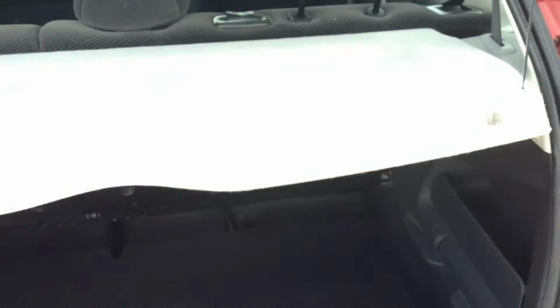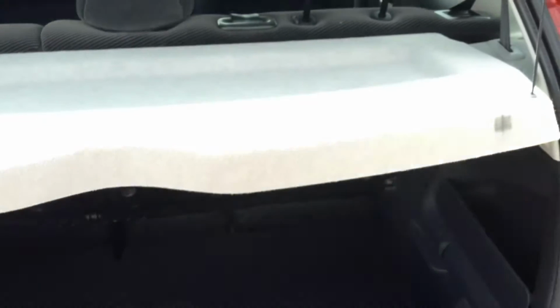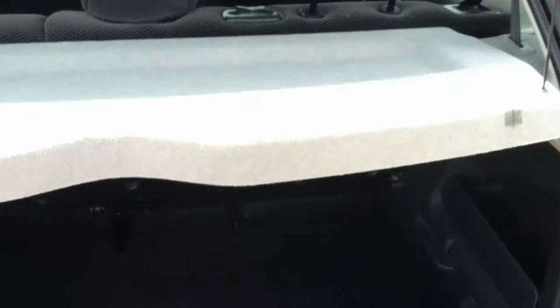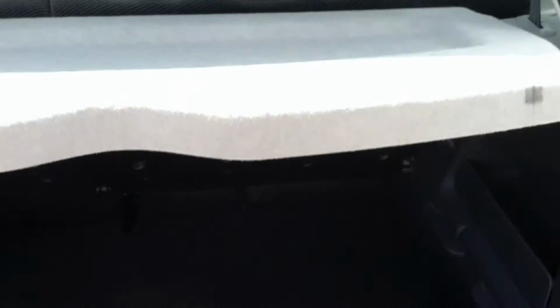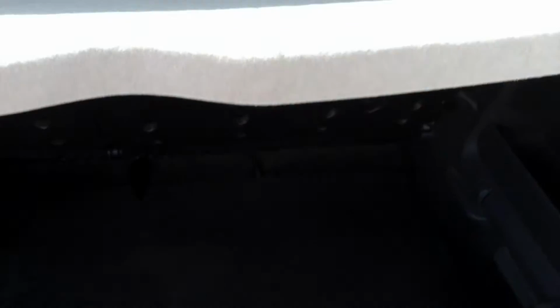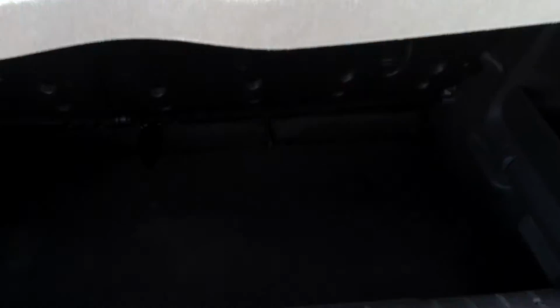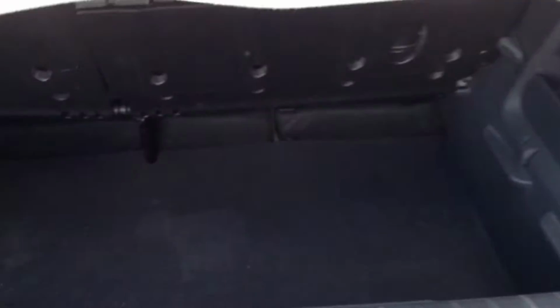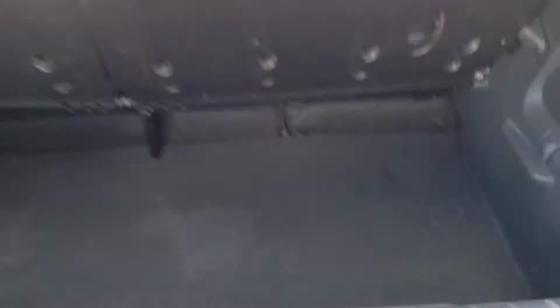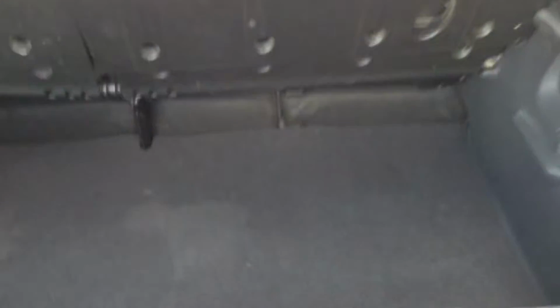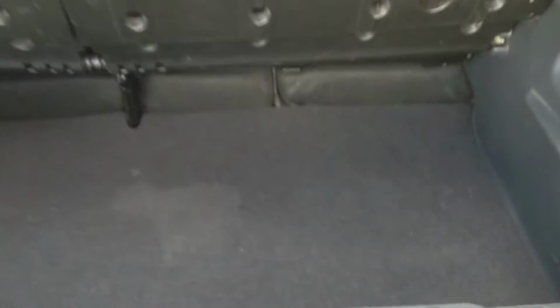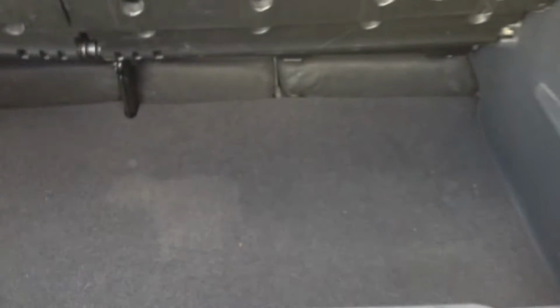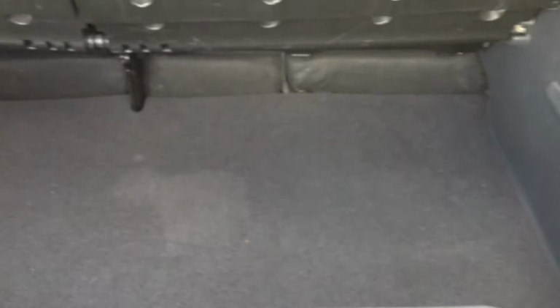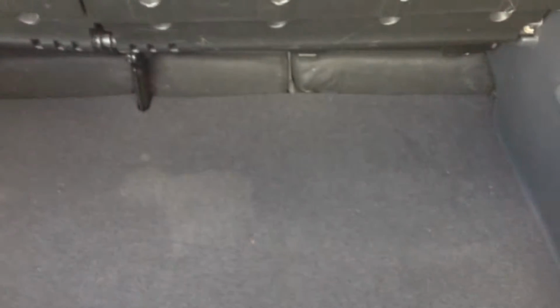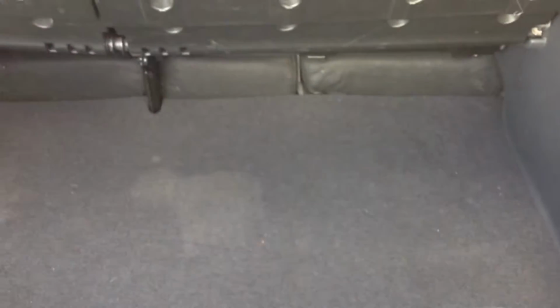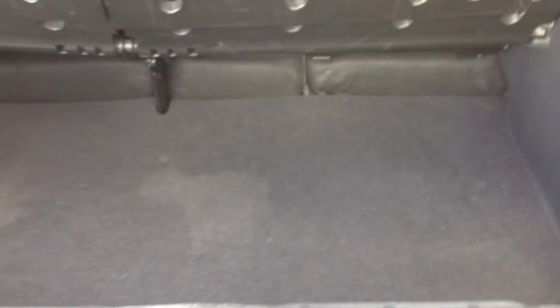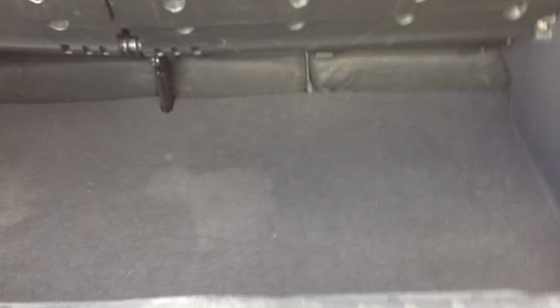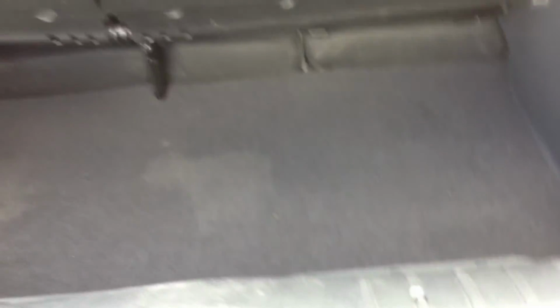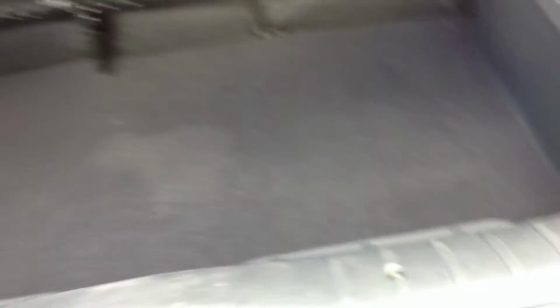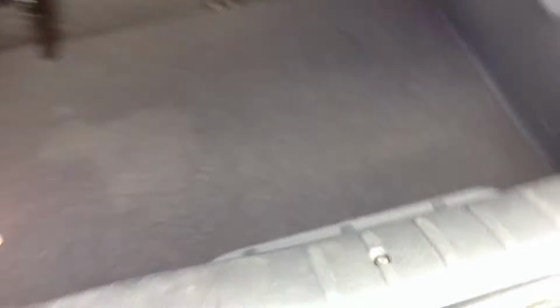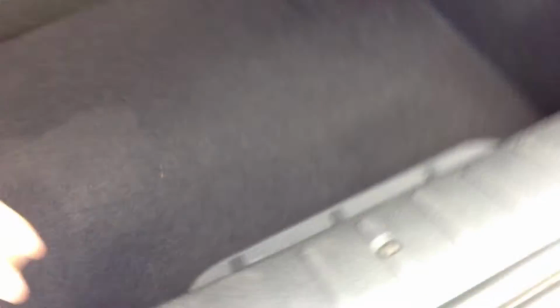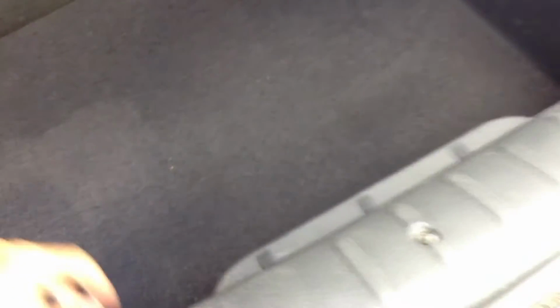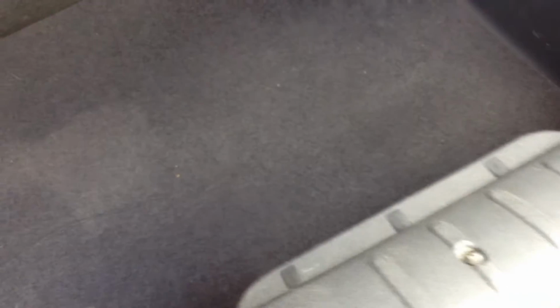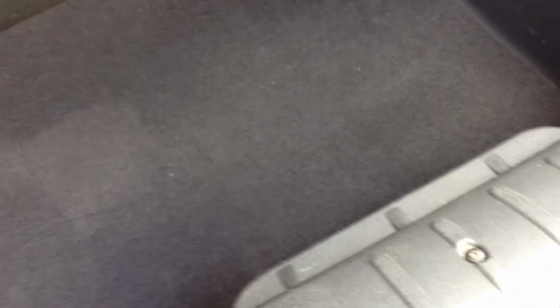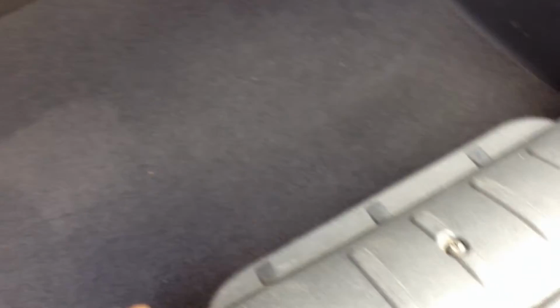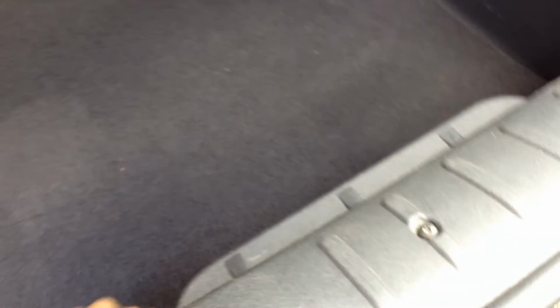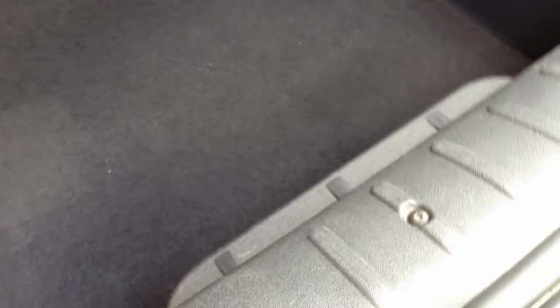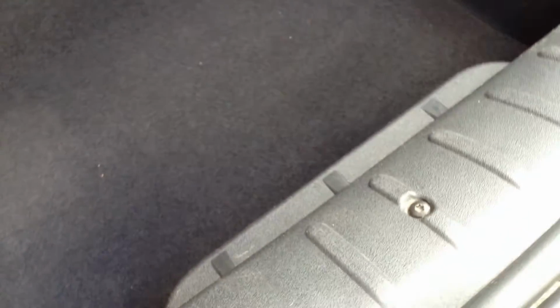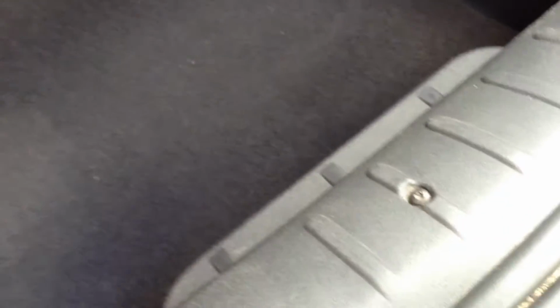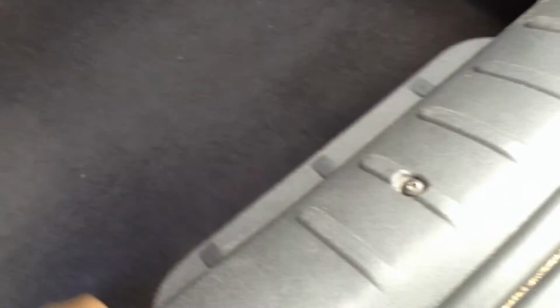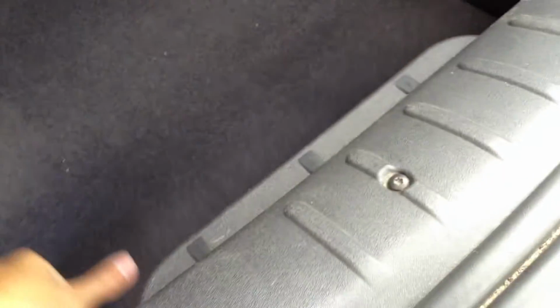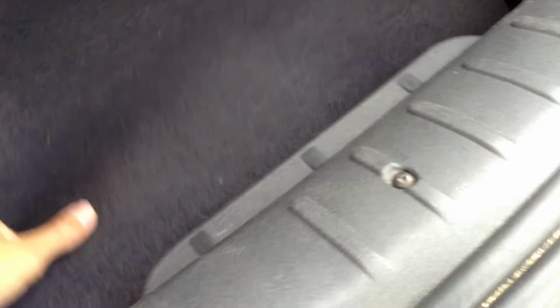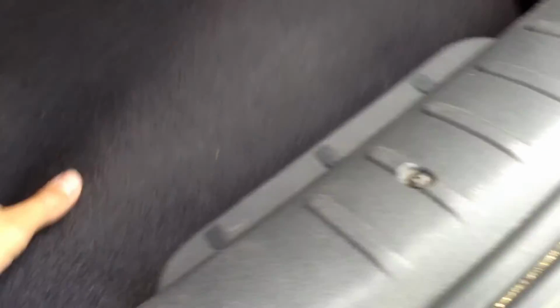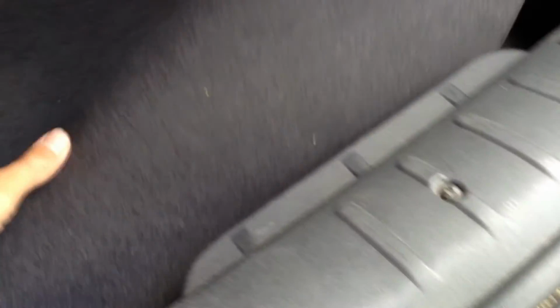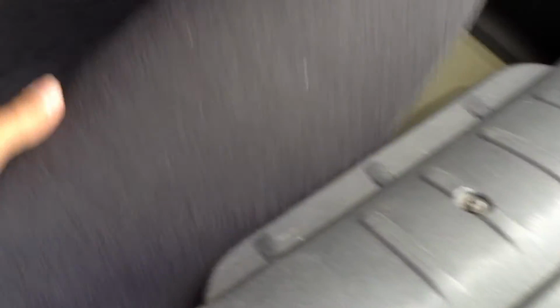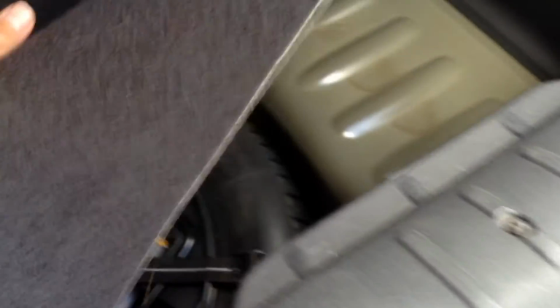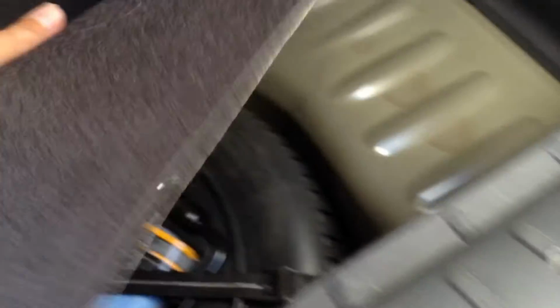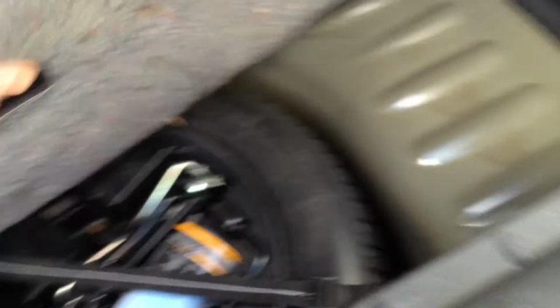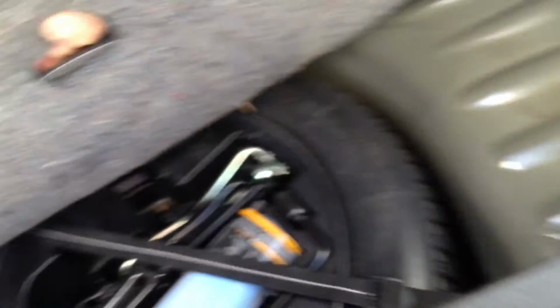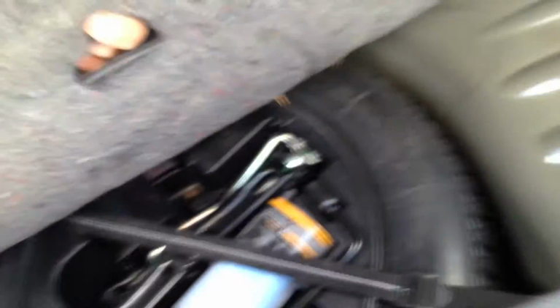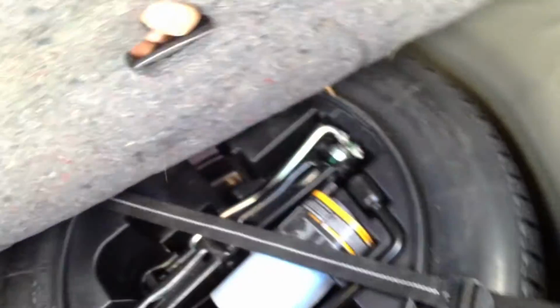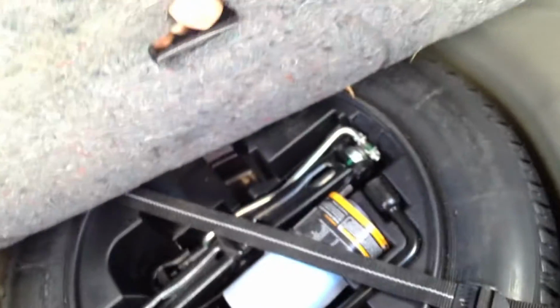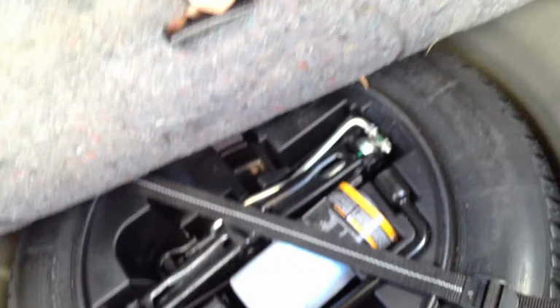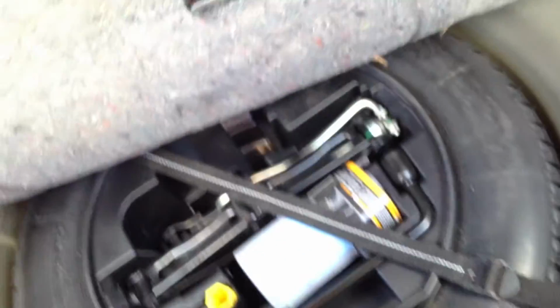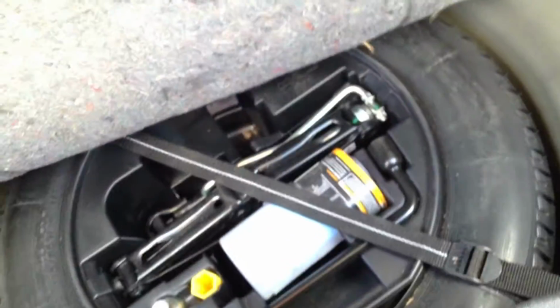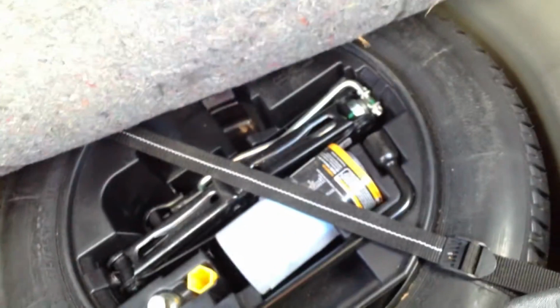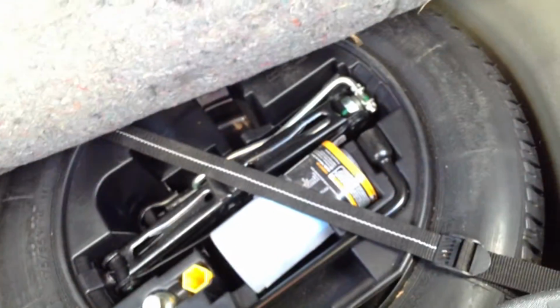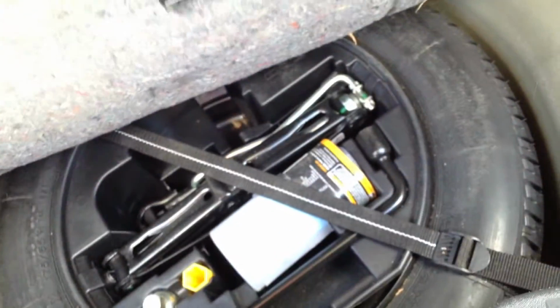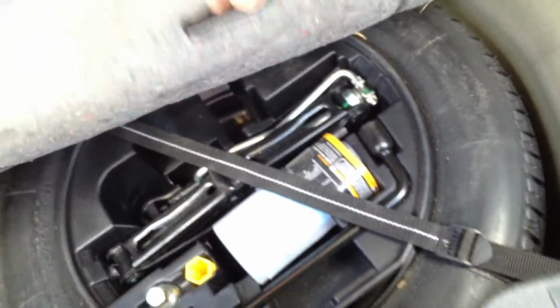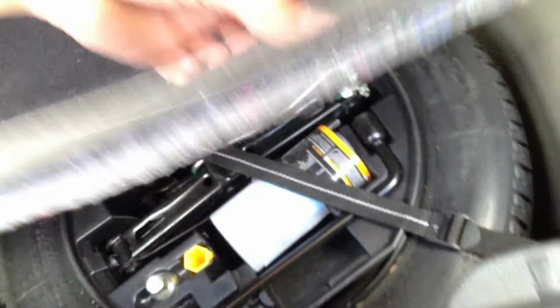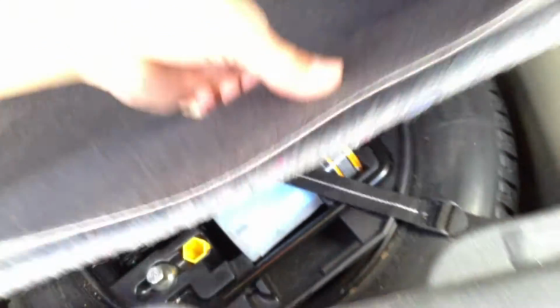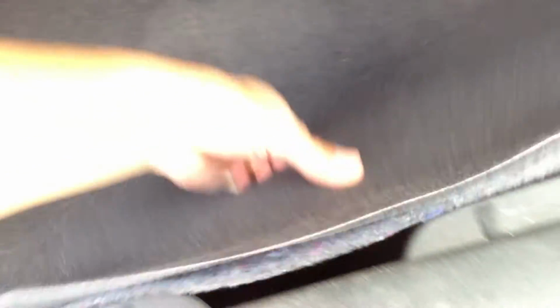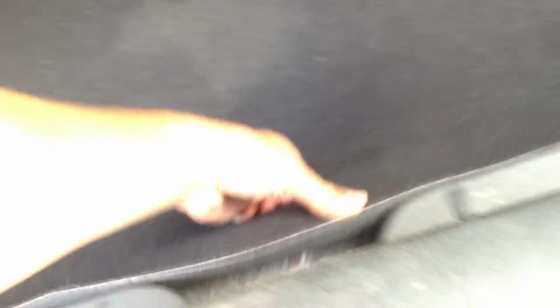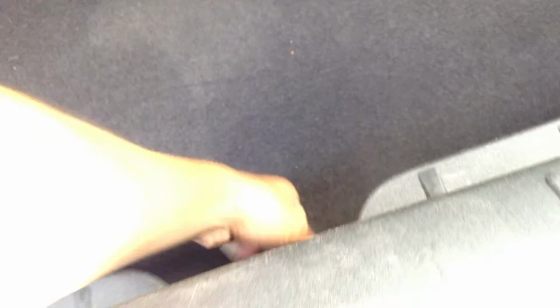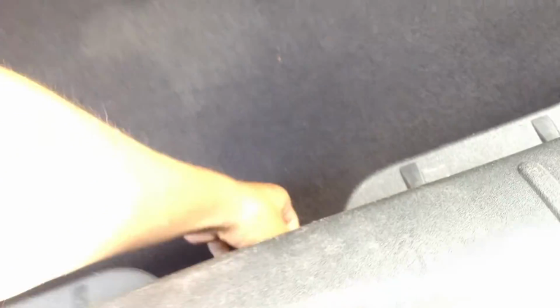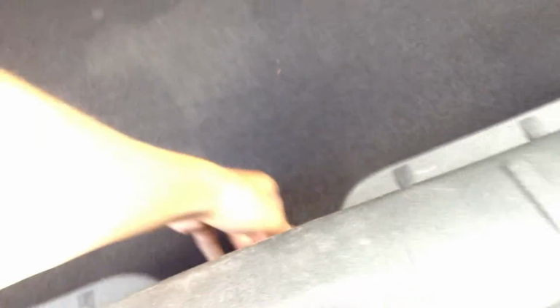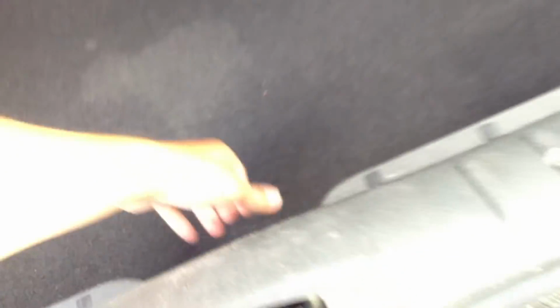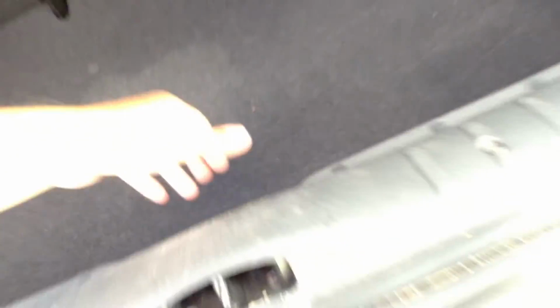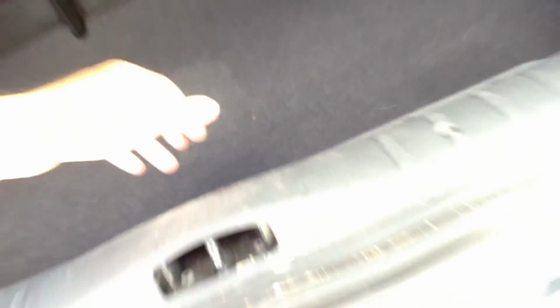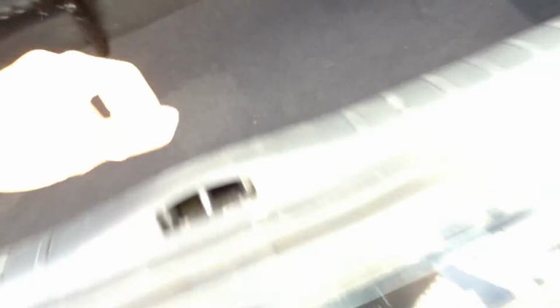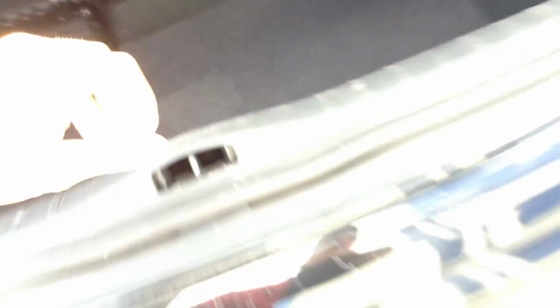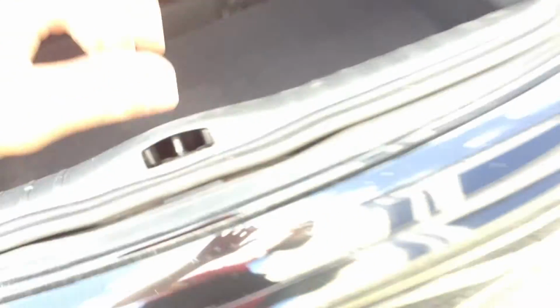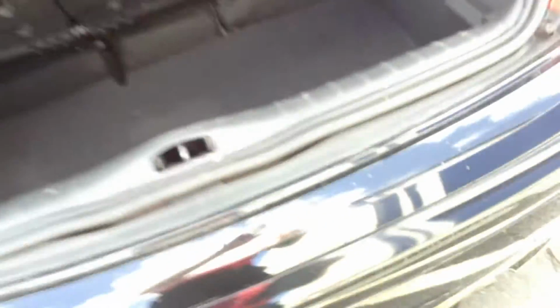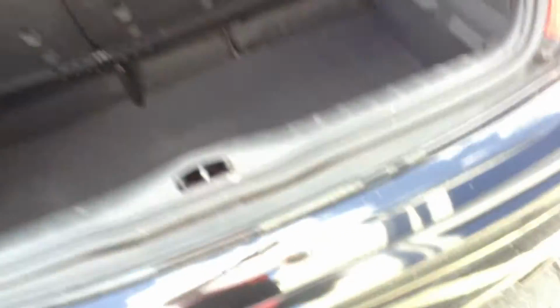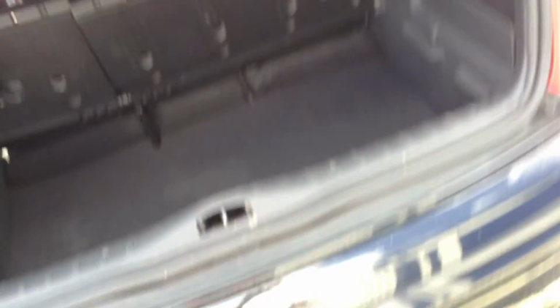Taking a look inside the boot — the parcel shelf is in lovely clean condition, very tidy inside. You've got your spare wheel in there as well, so that's all in good order.